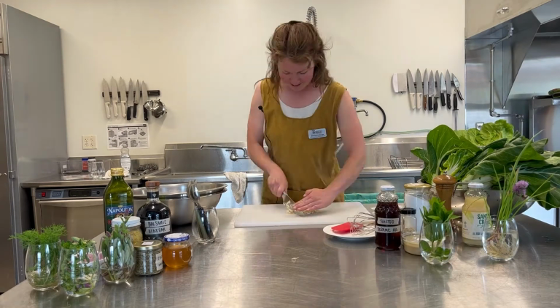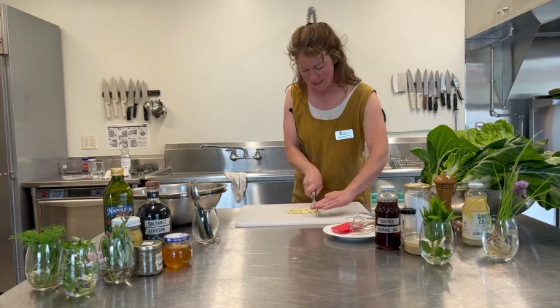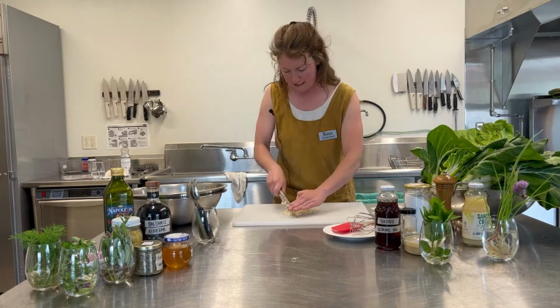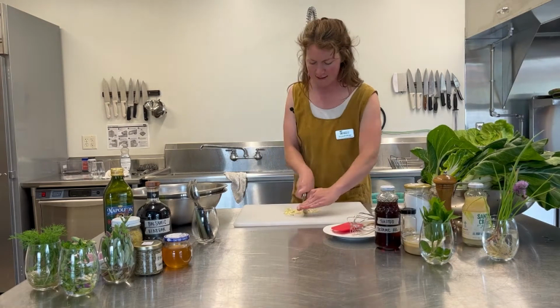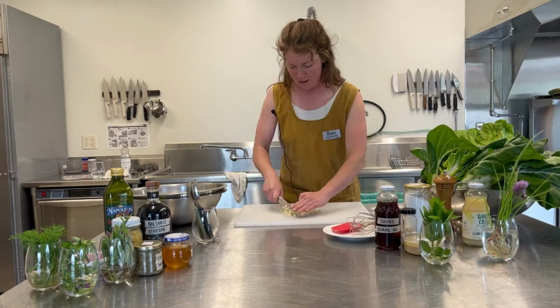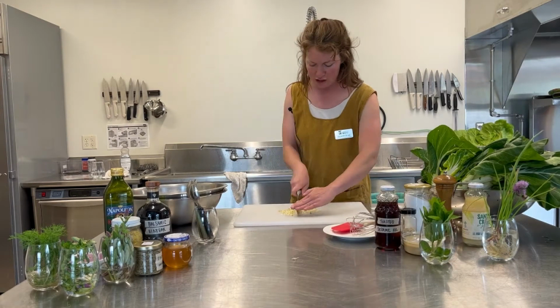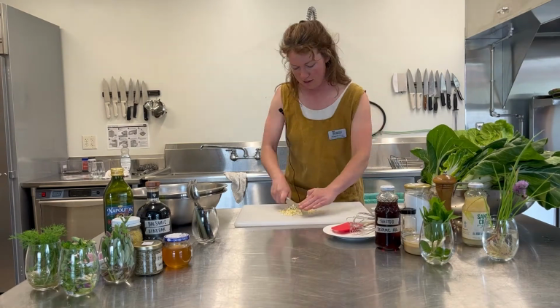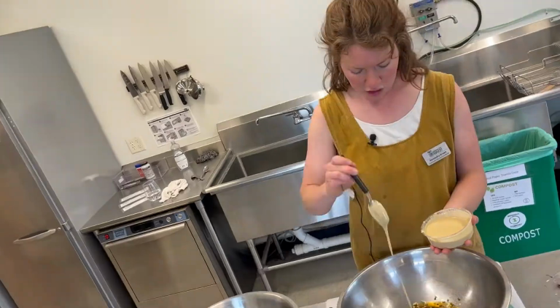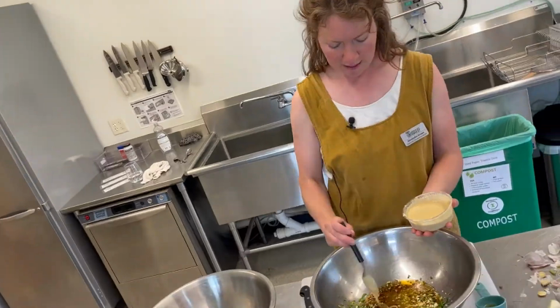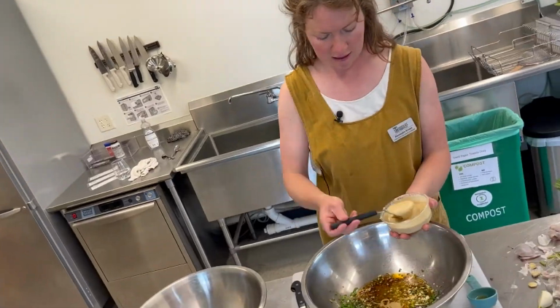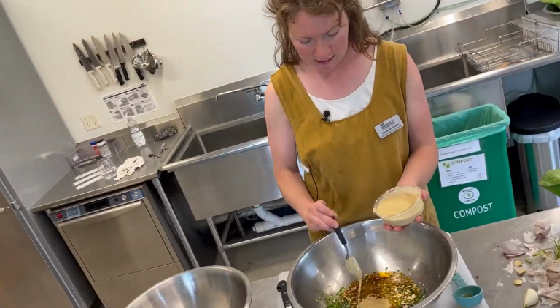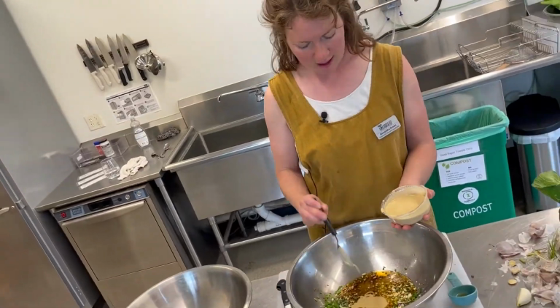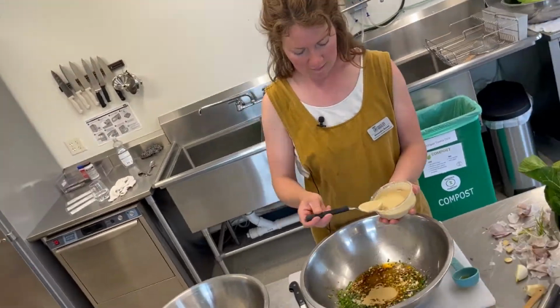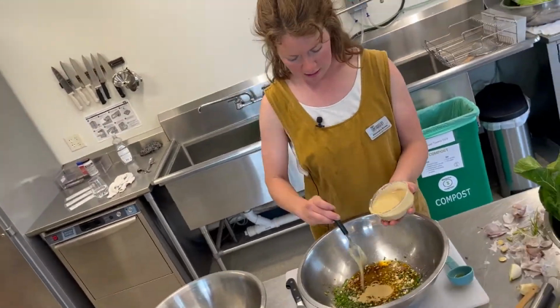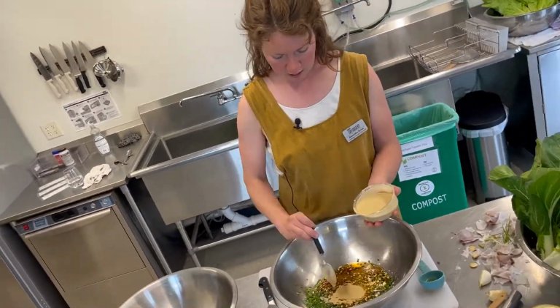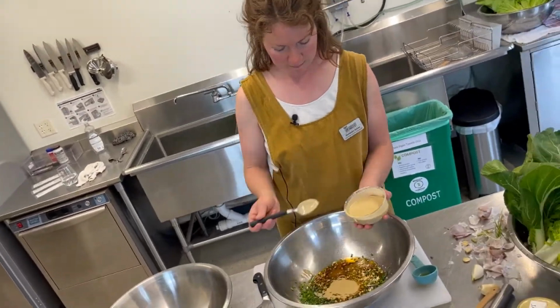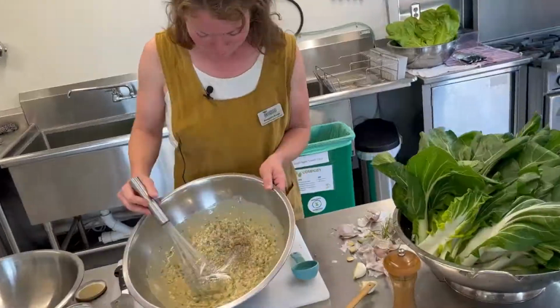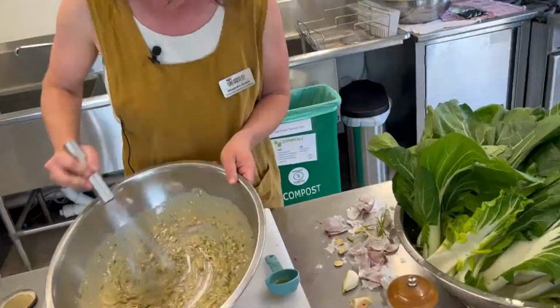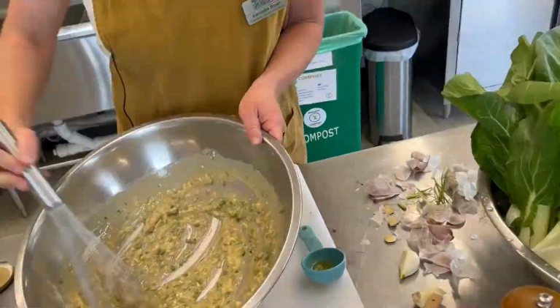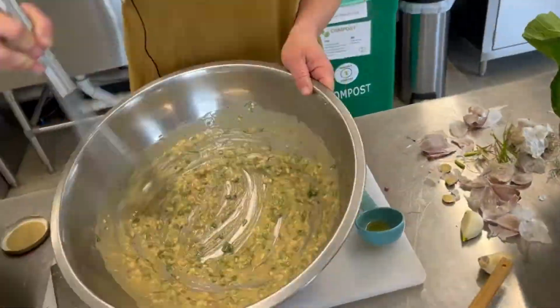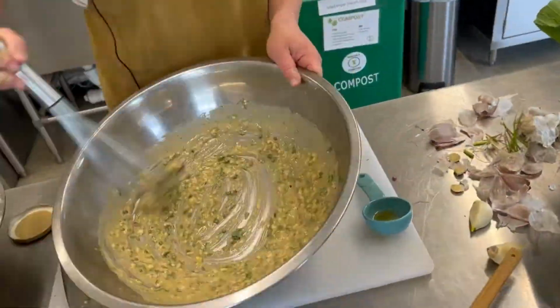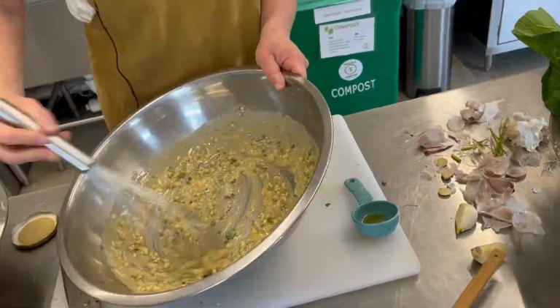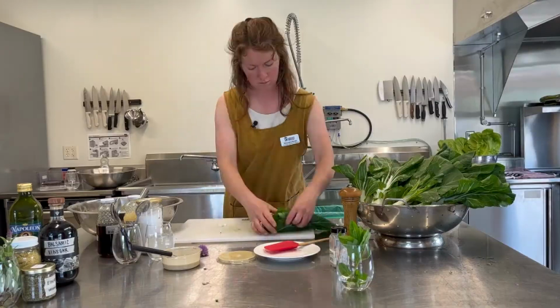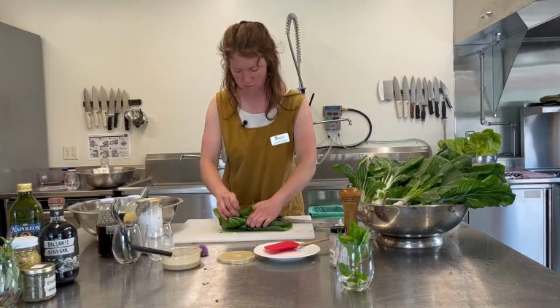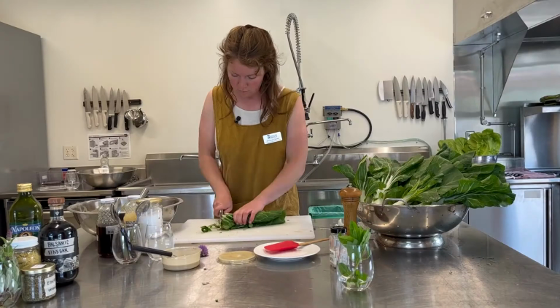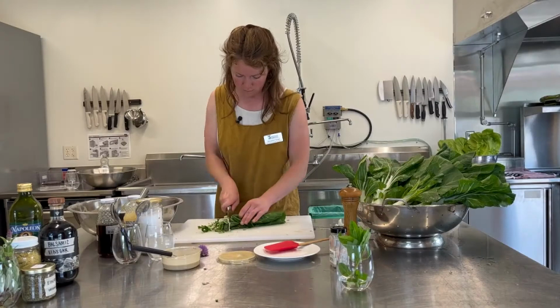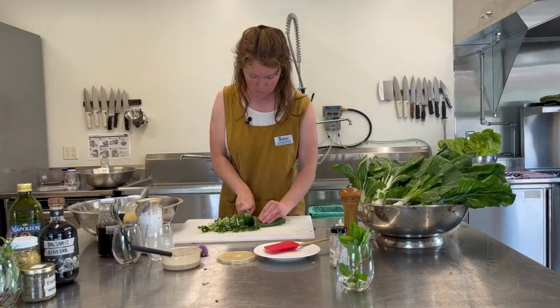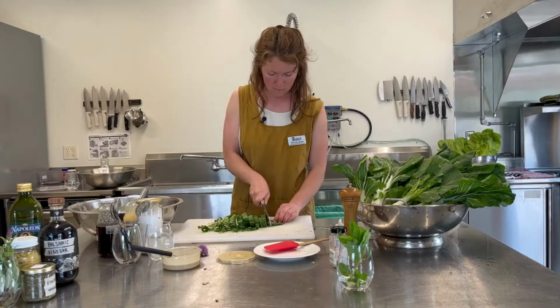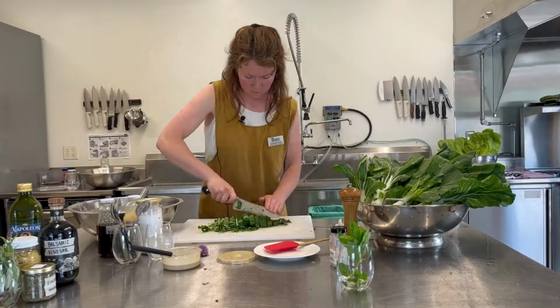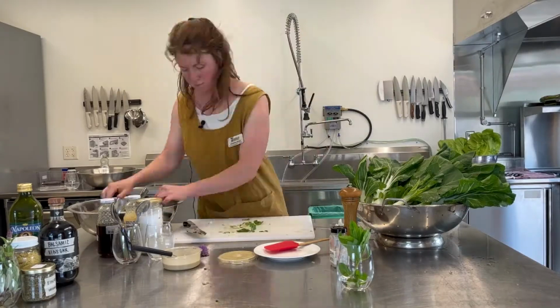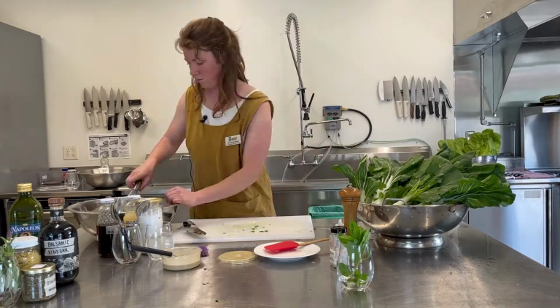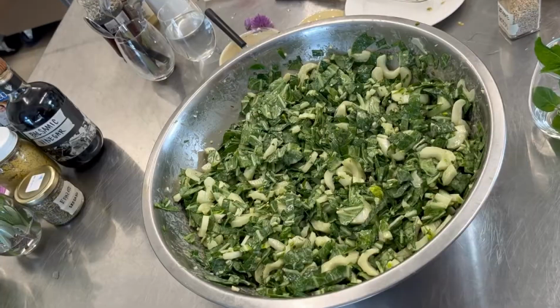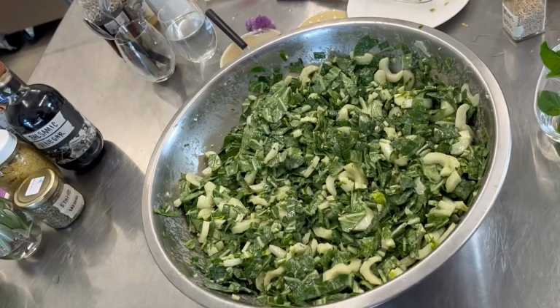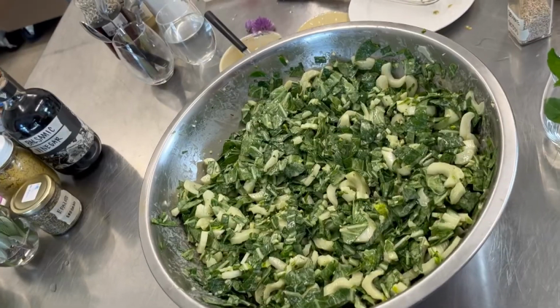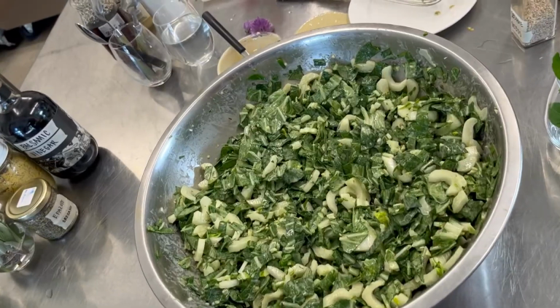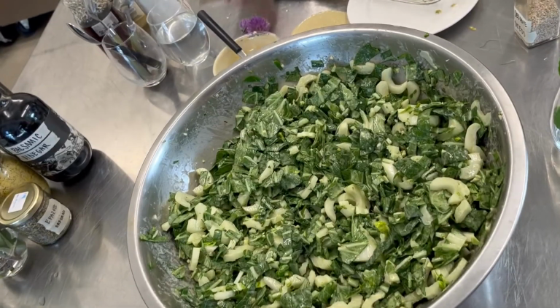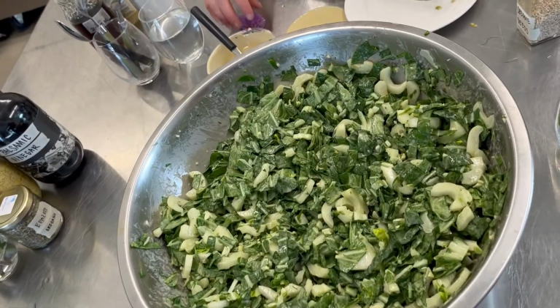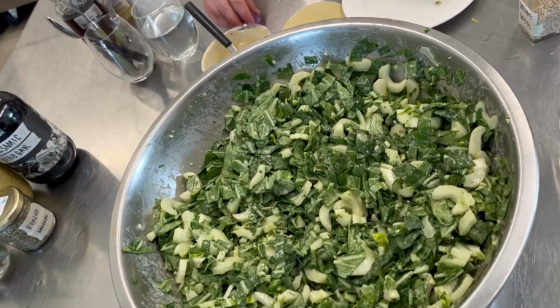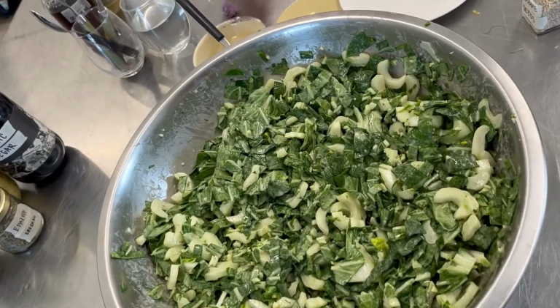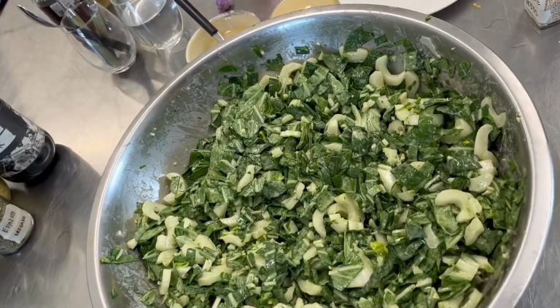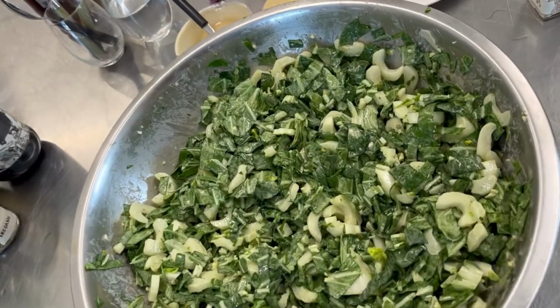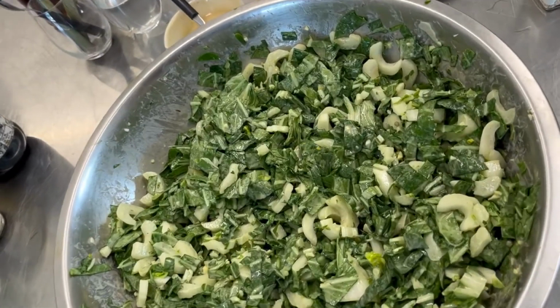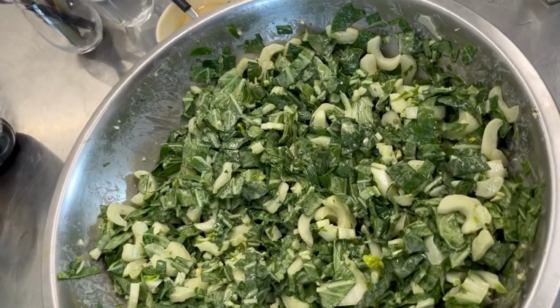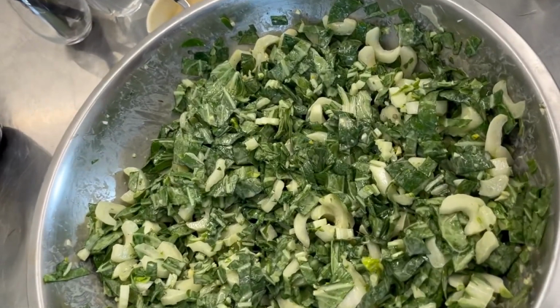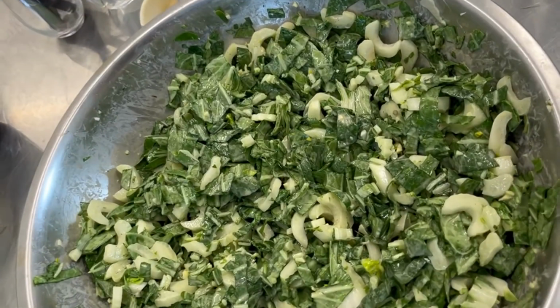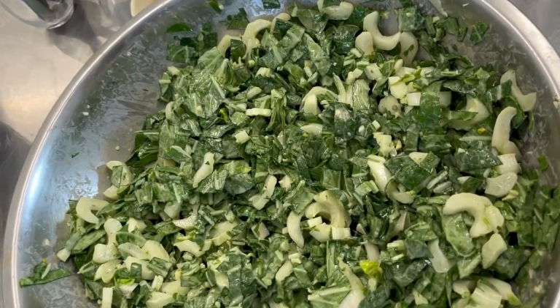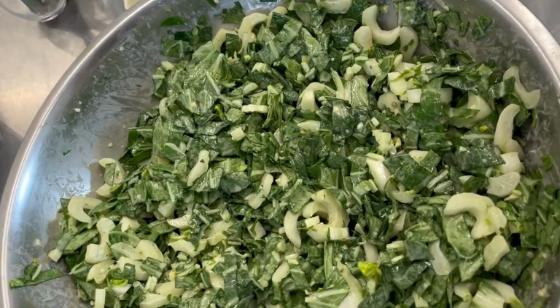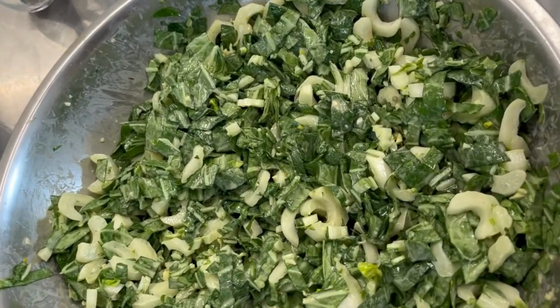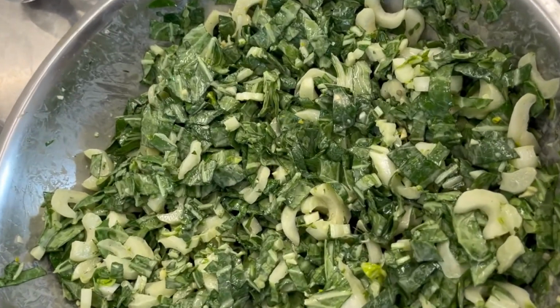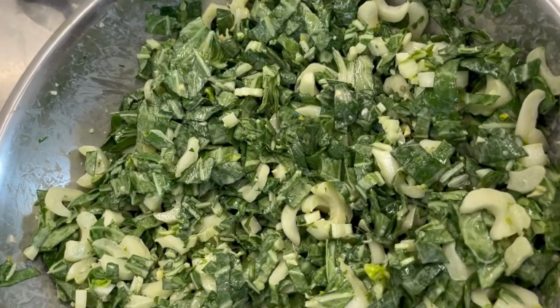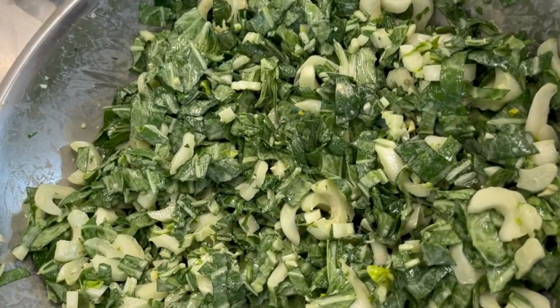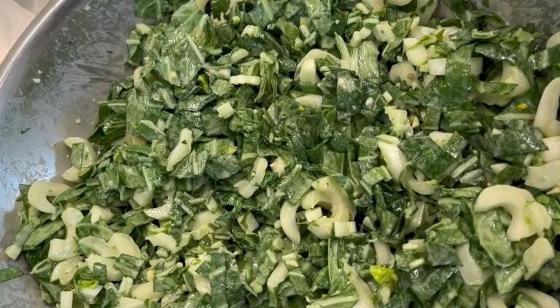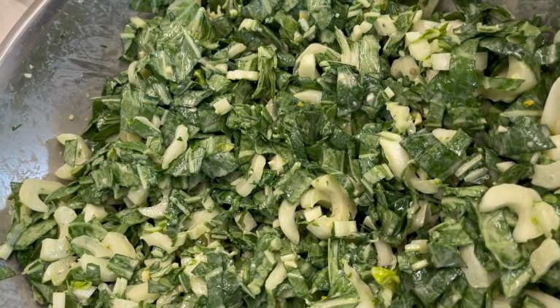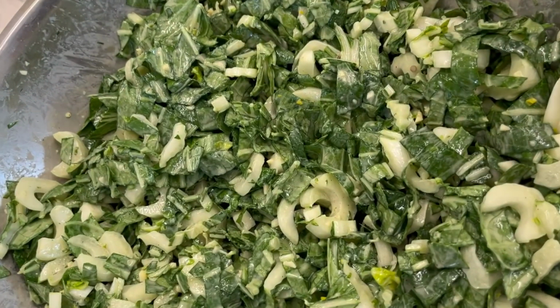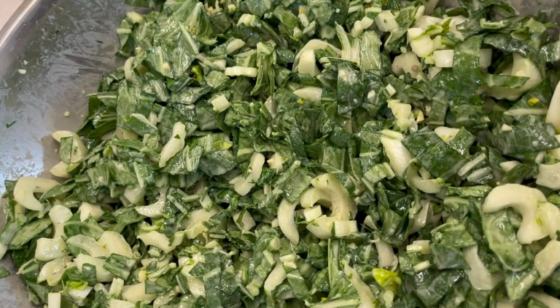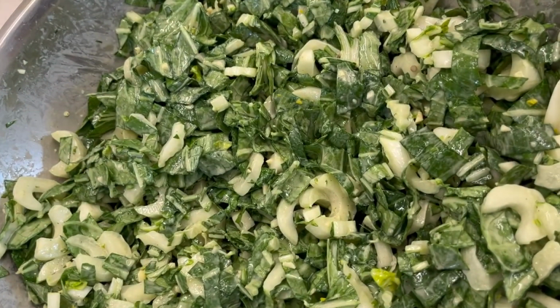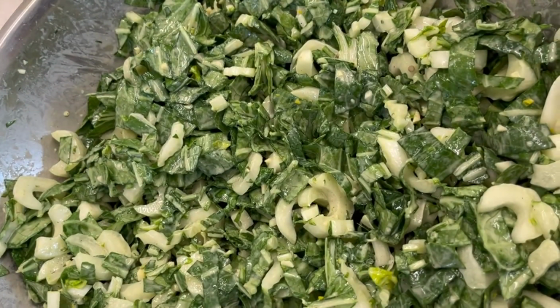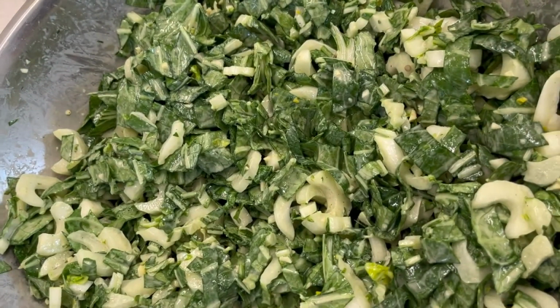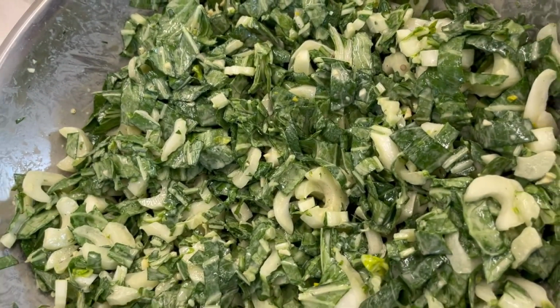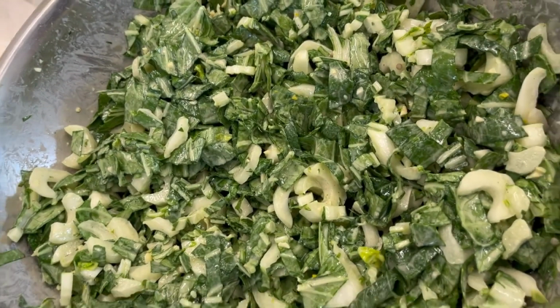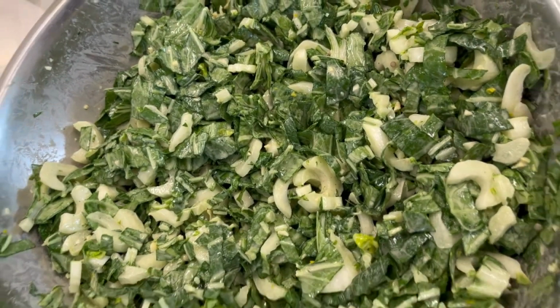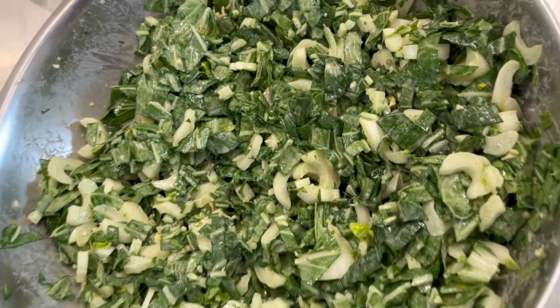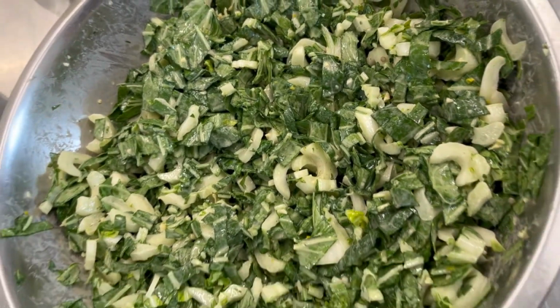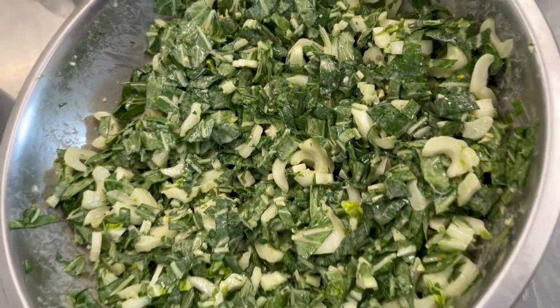I'm going to use tahini, sesame oil, lemon juice, salt, pepper, garlic, and a few herbs we have on hand.